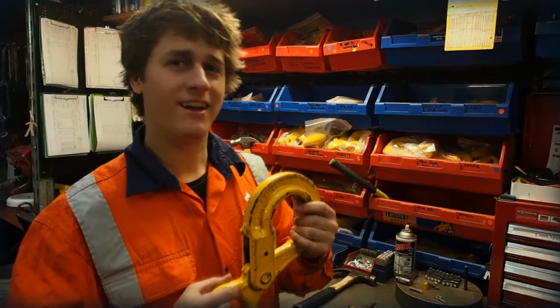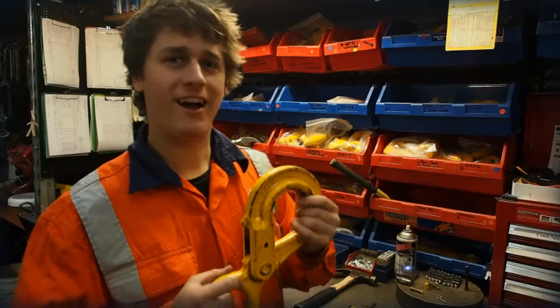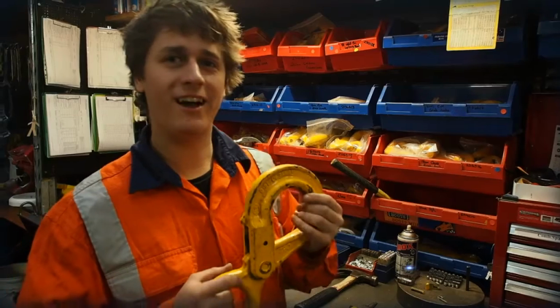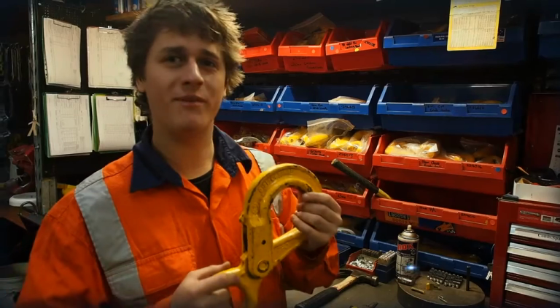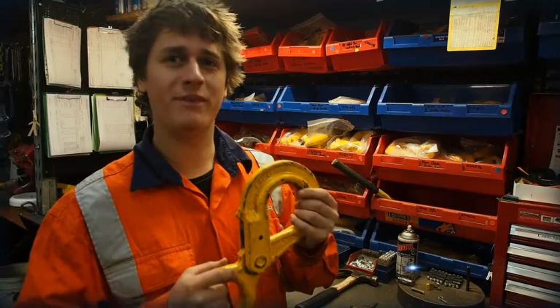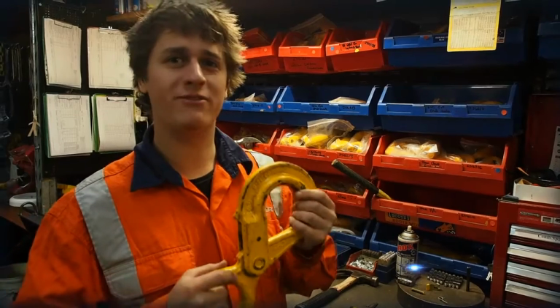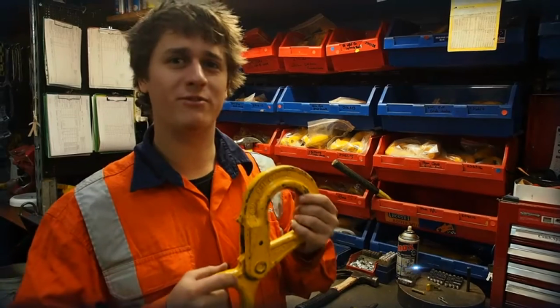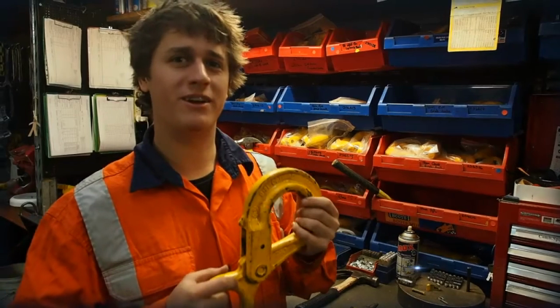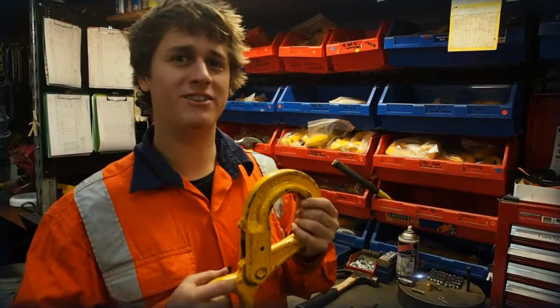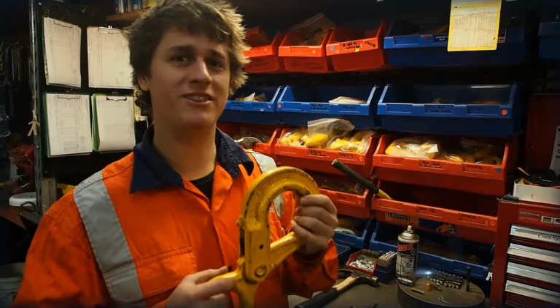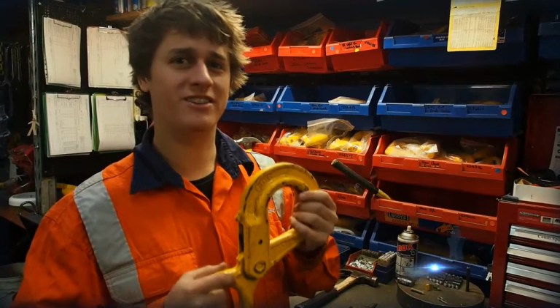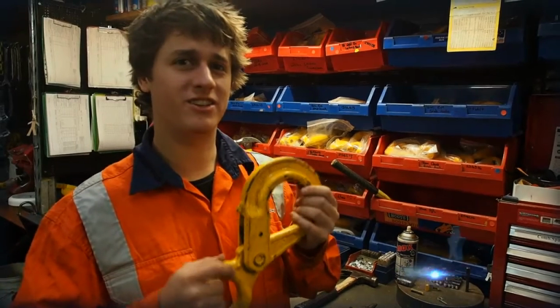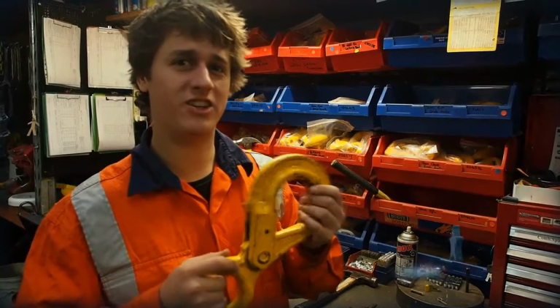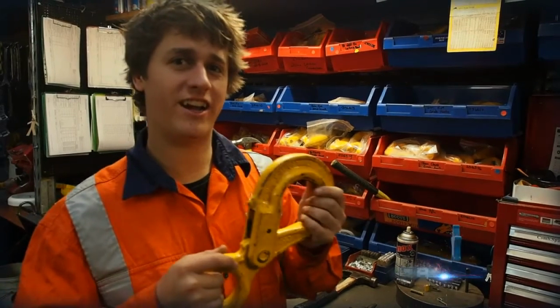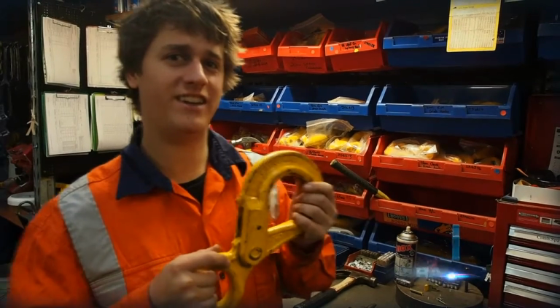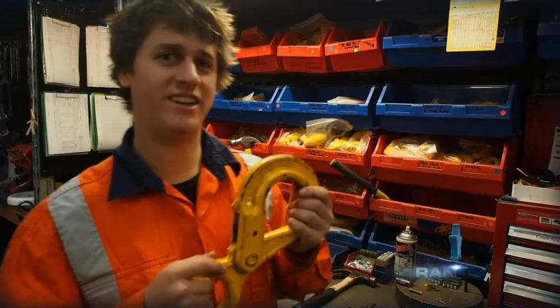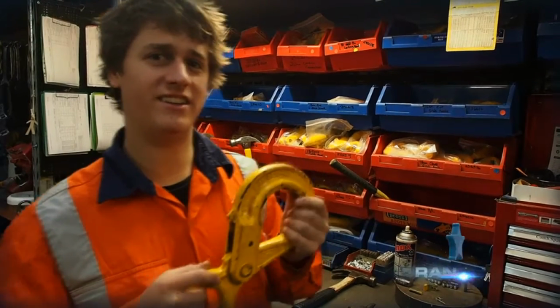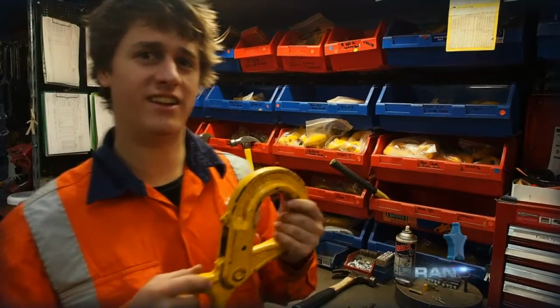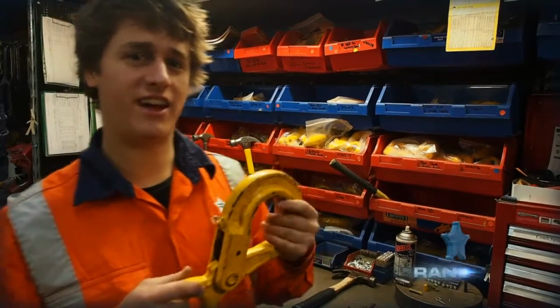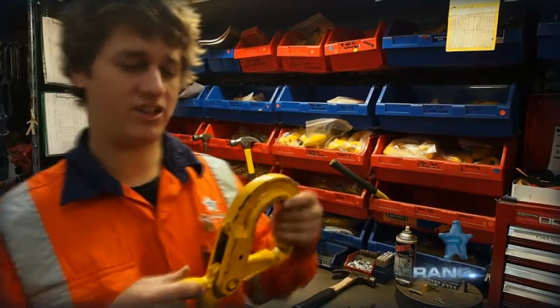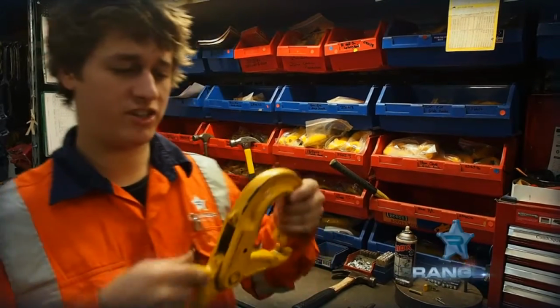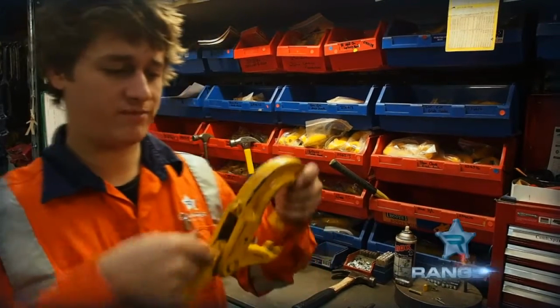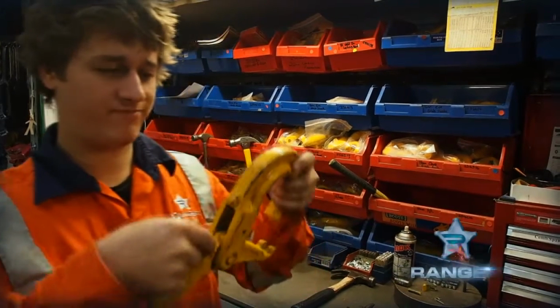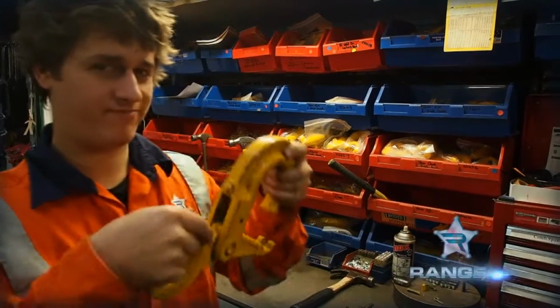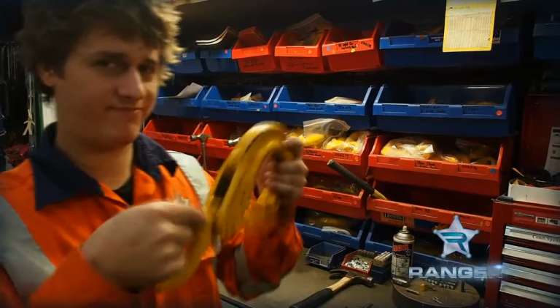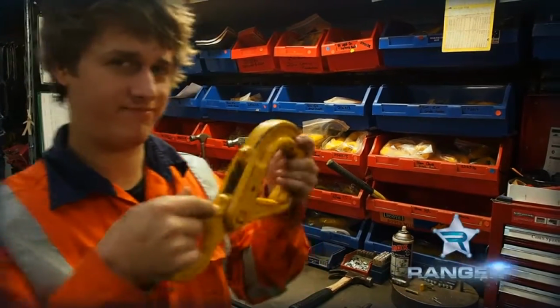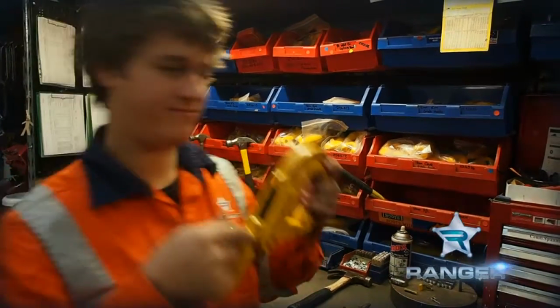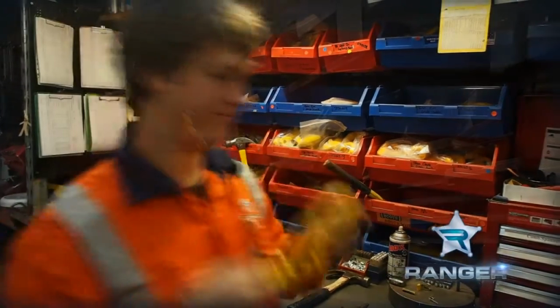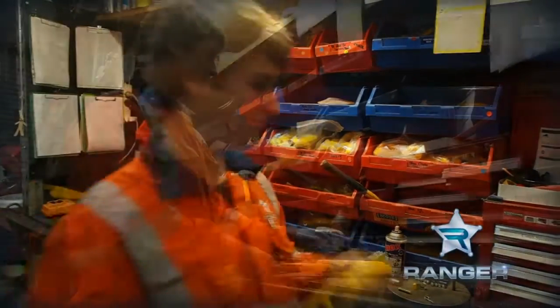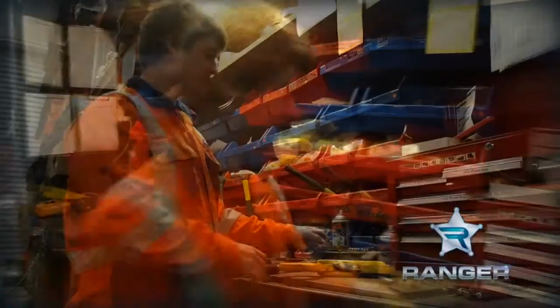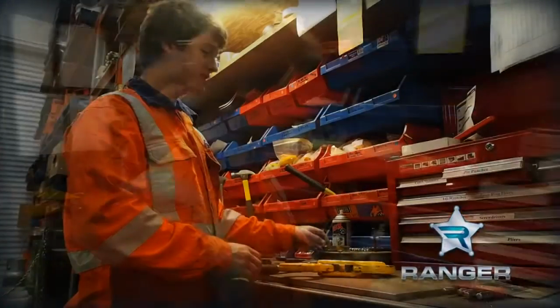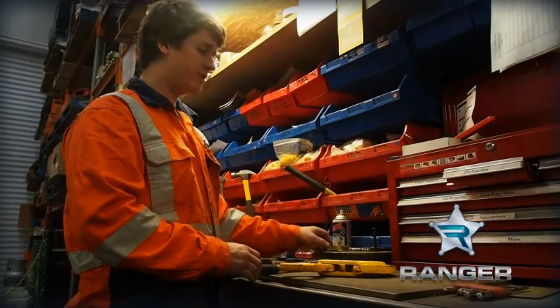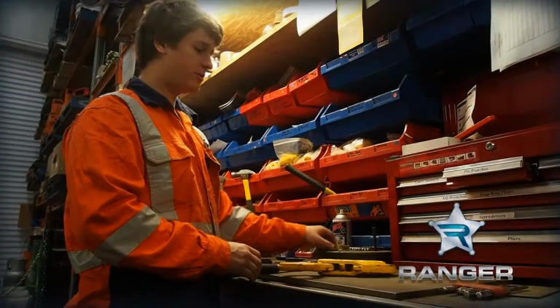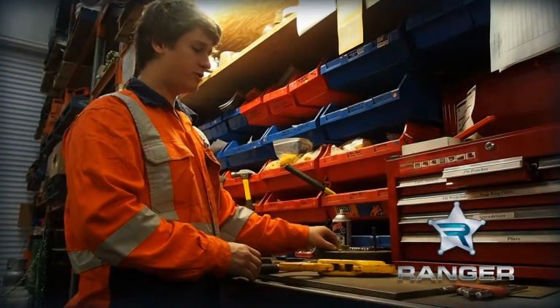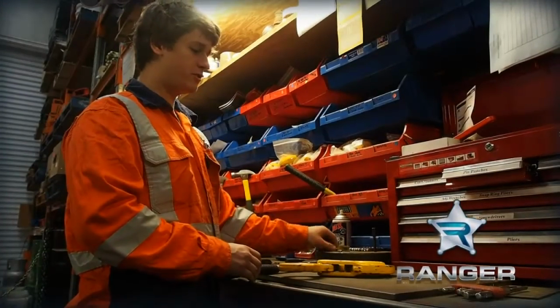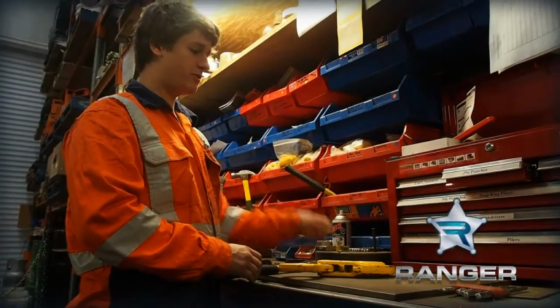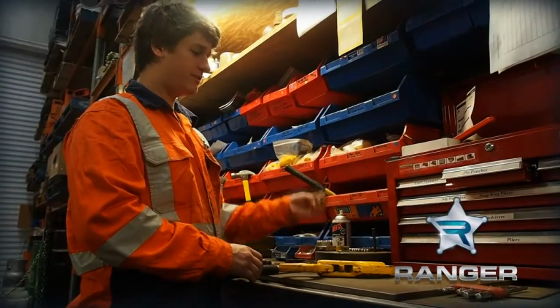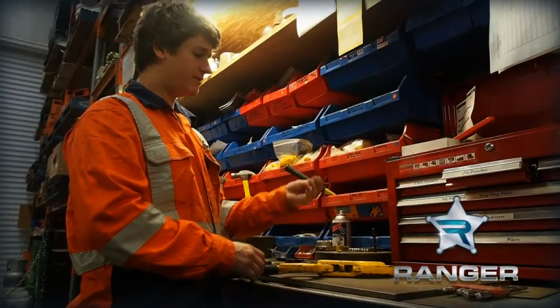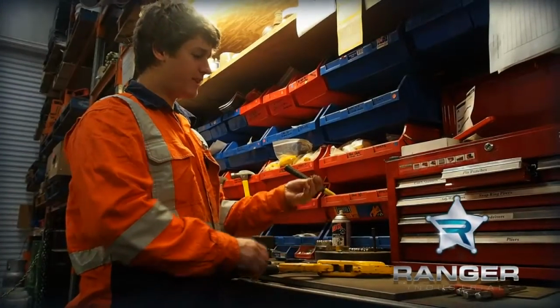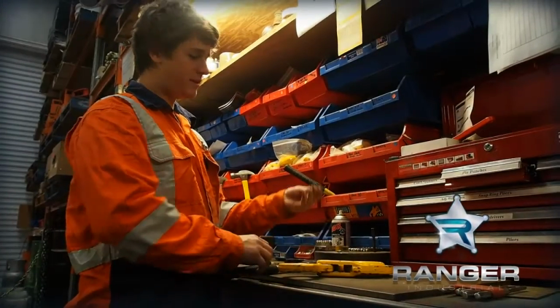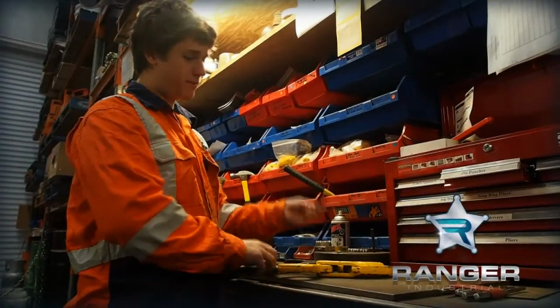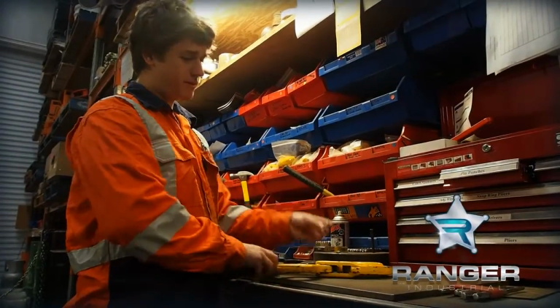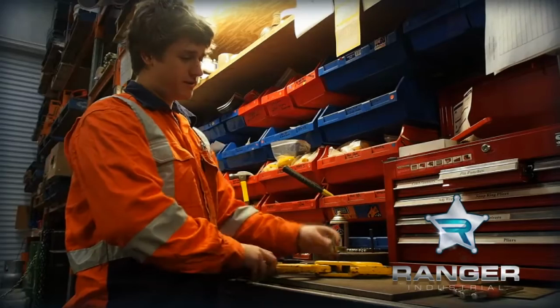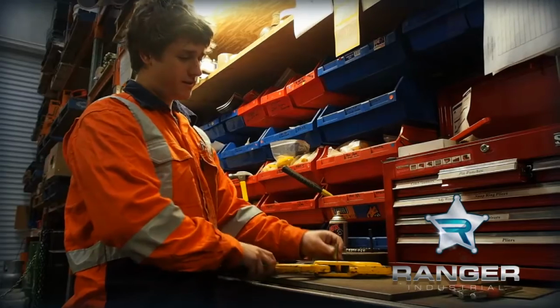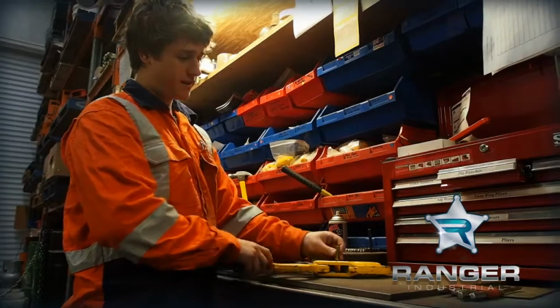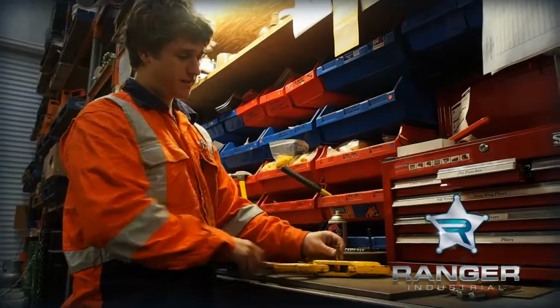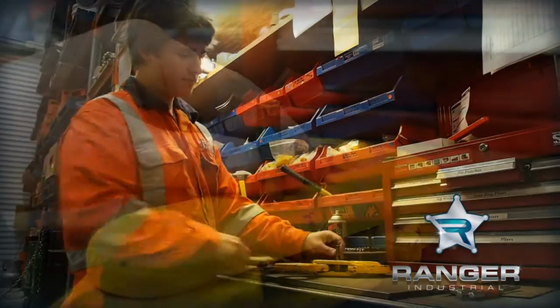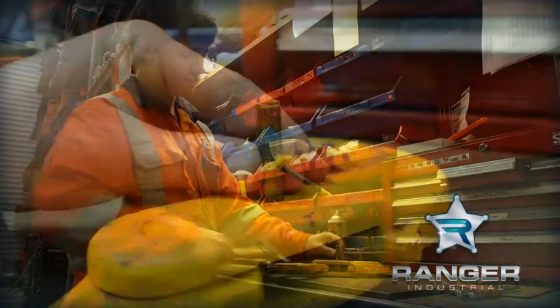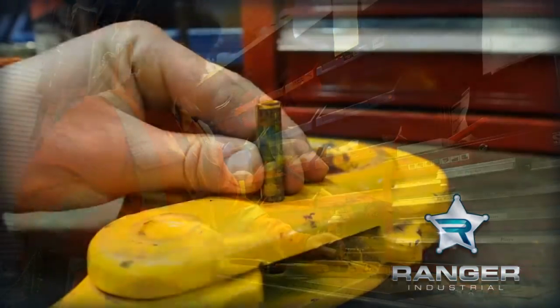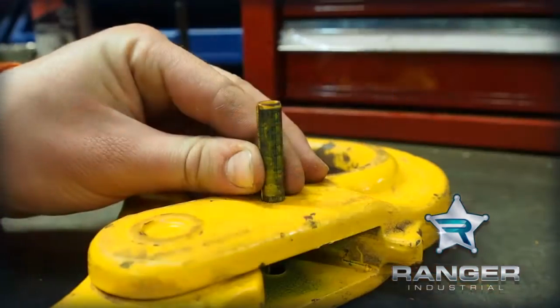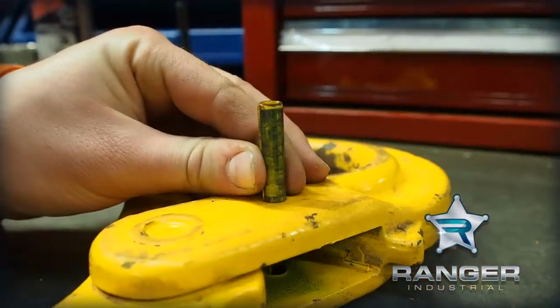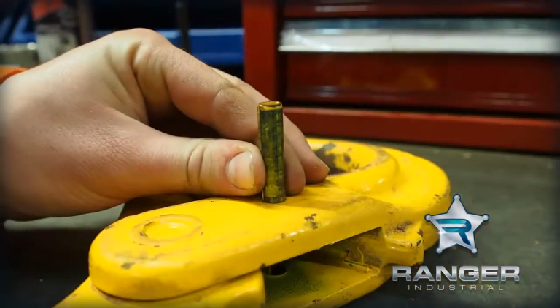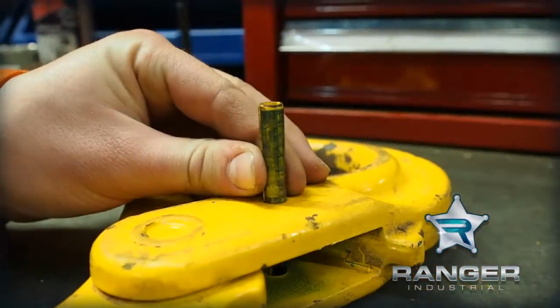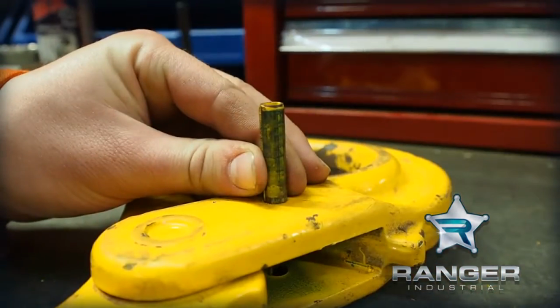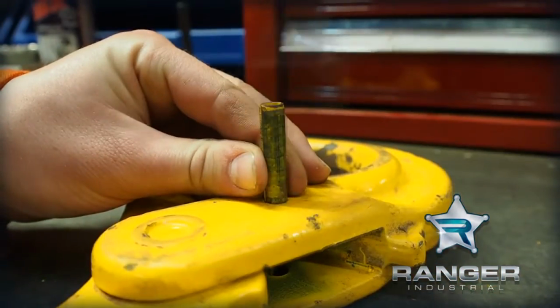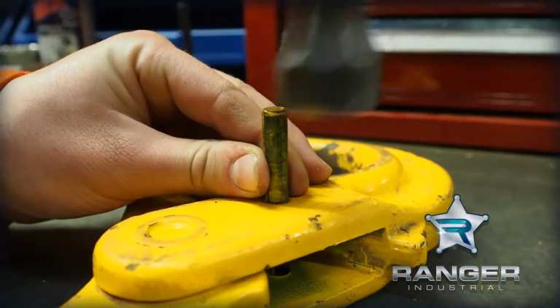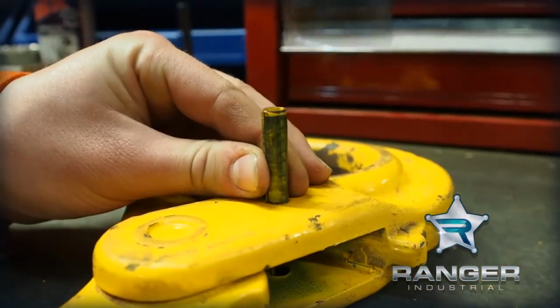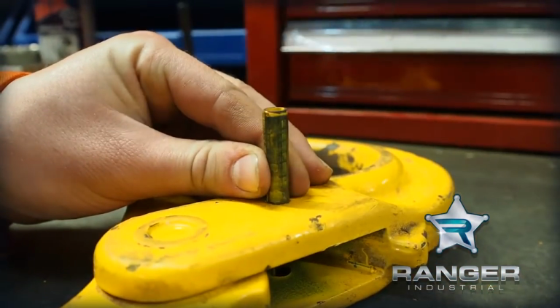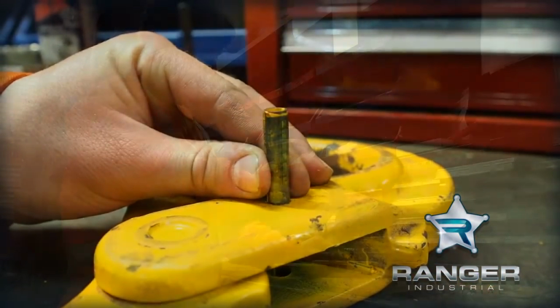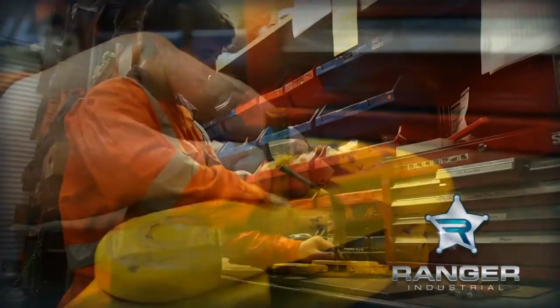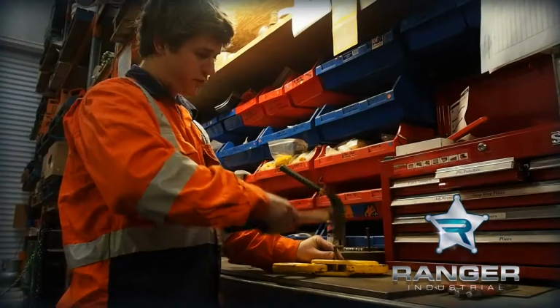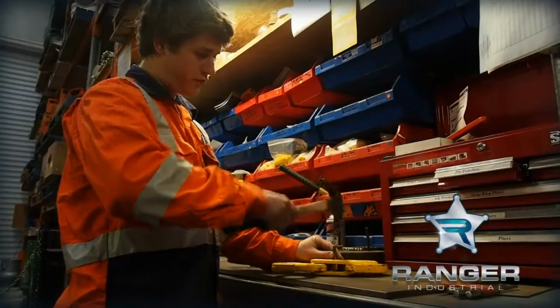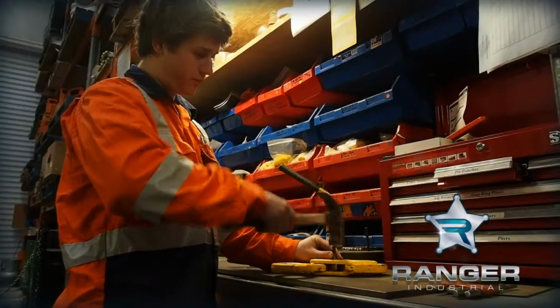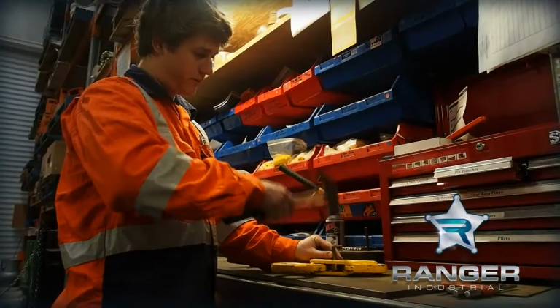Hi, I'm Ben from Ranger. I'm going to show you how to change a latch. First thing you want to do is get your pin and just gently whack it into the top of it.